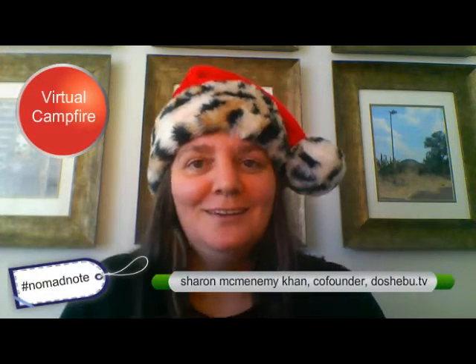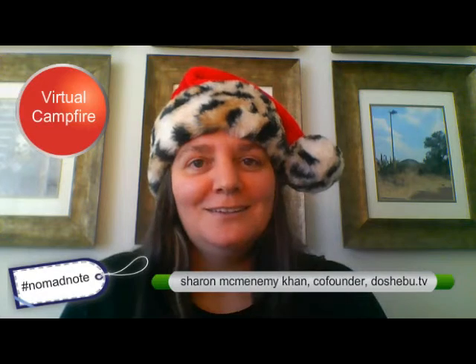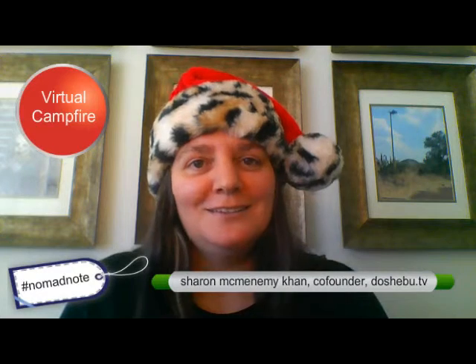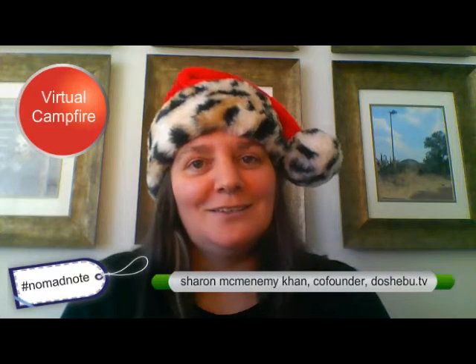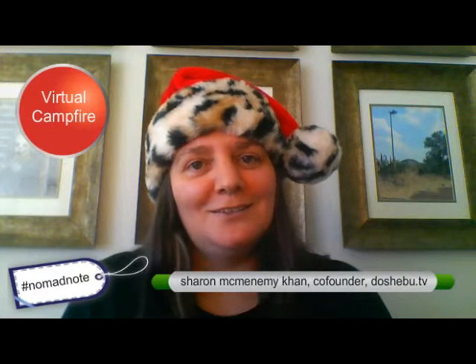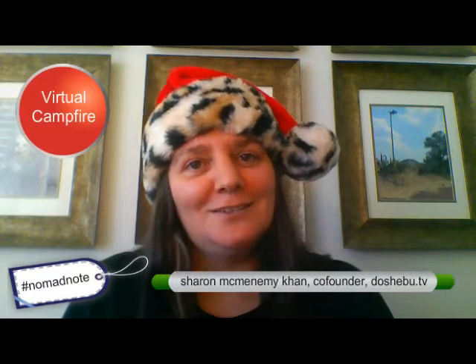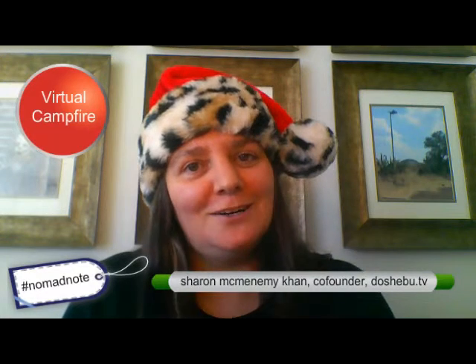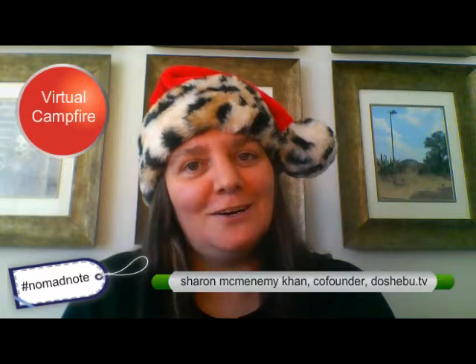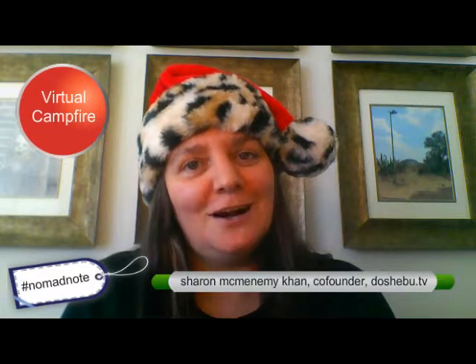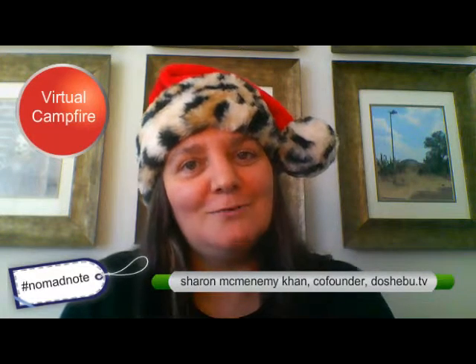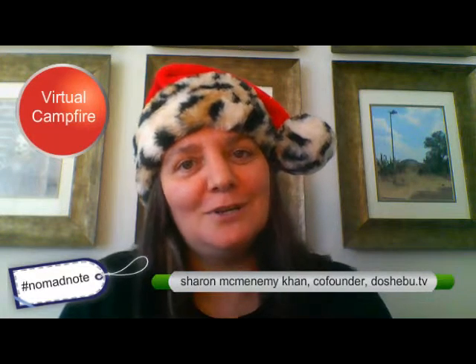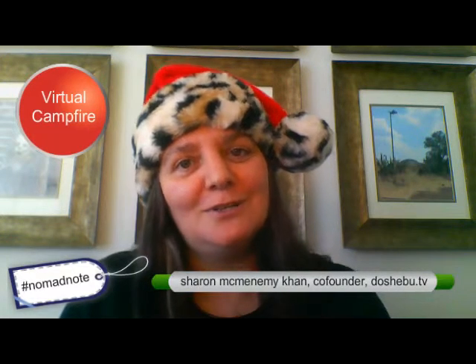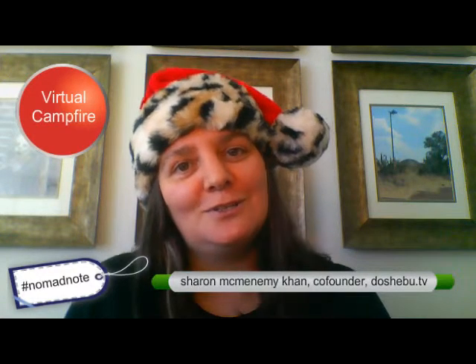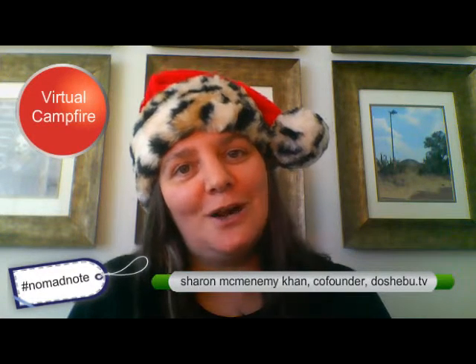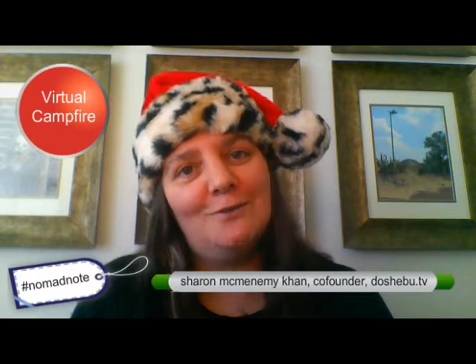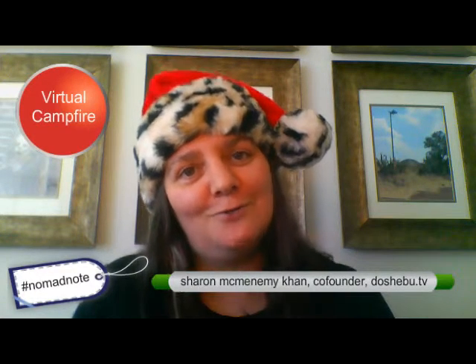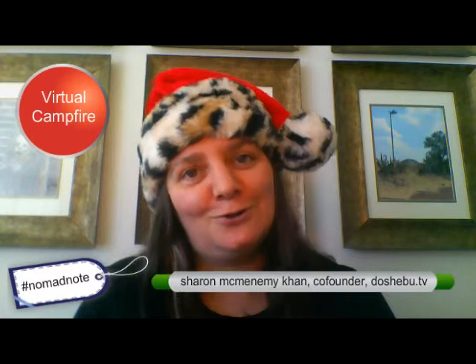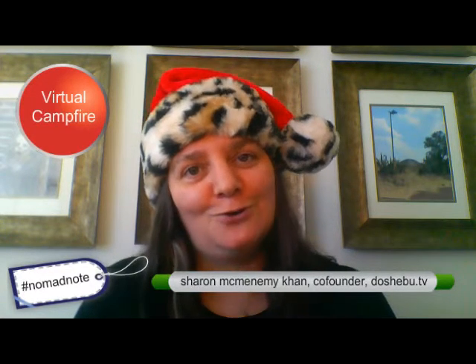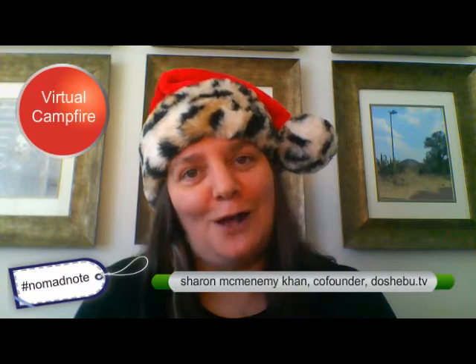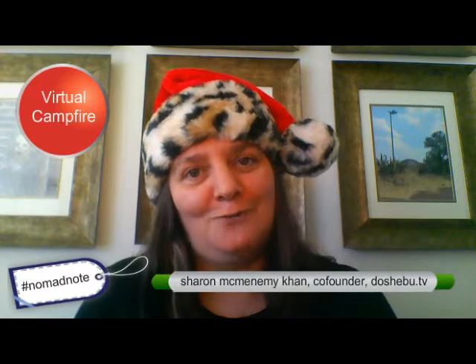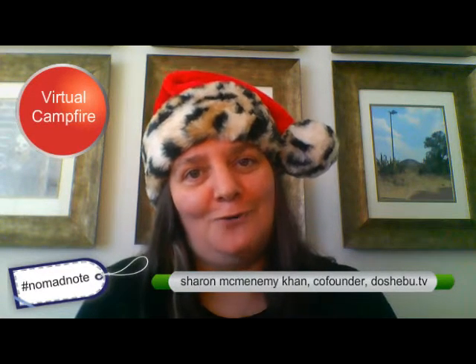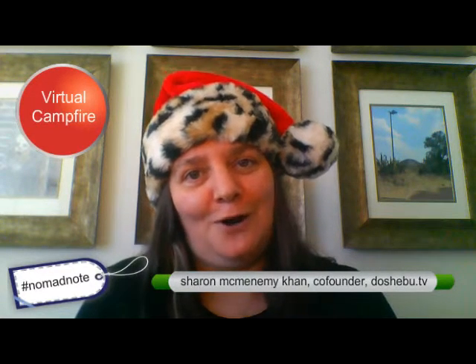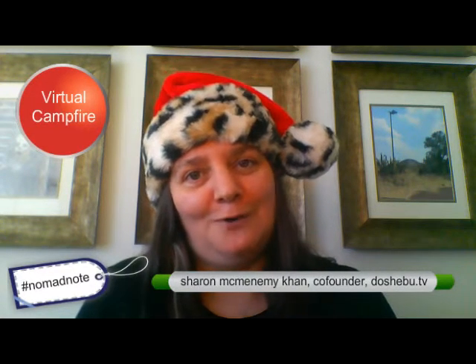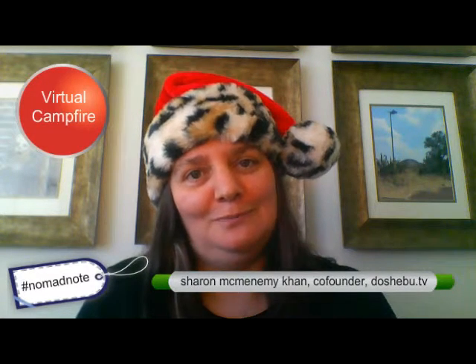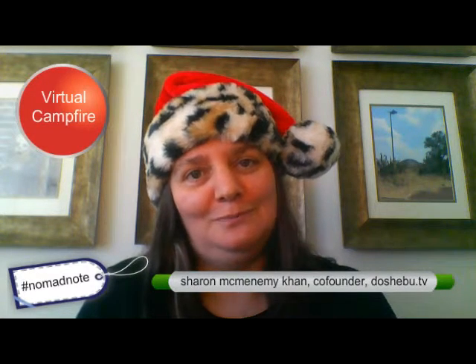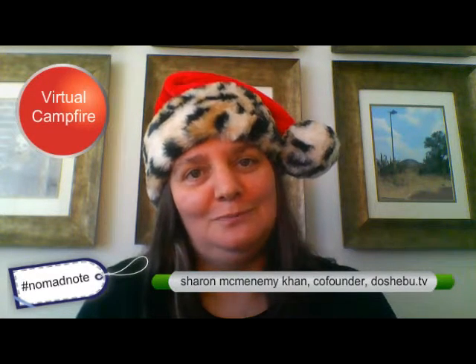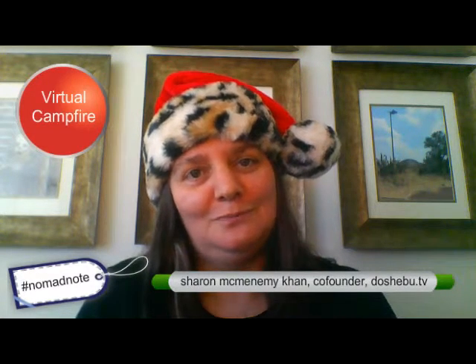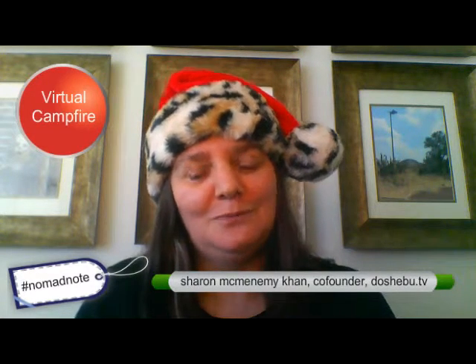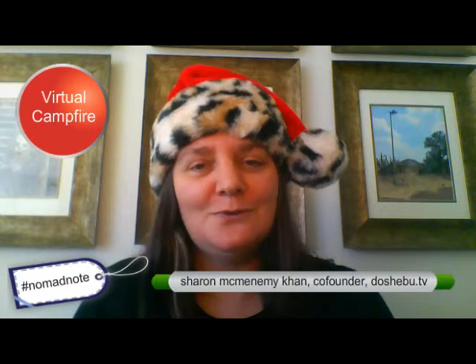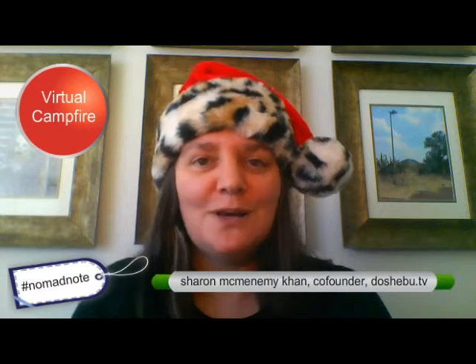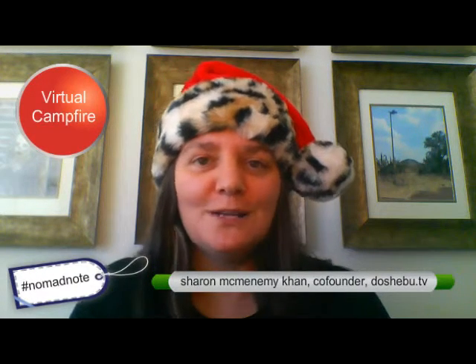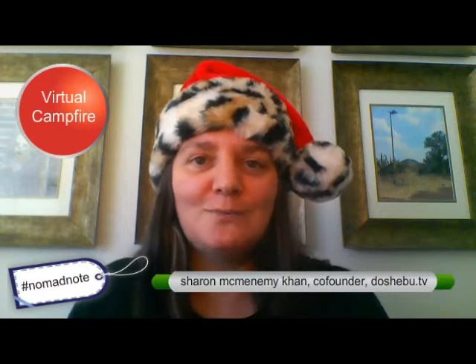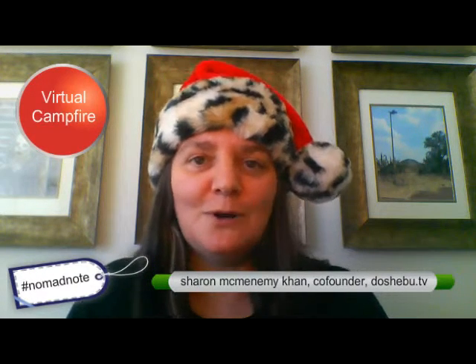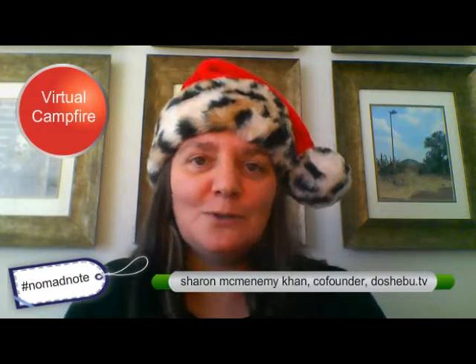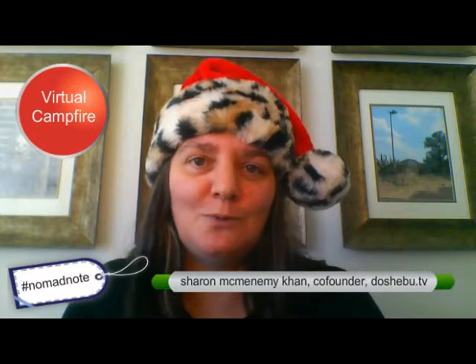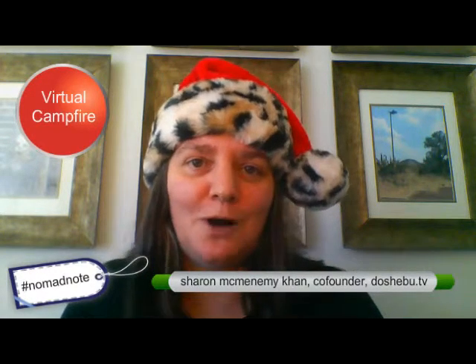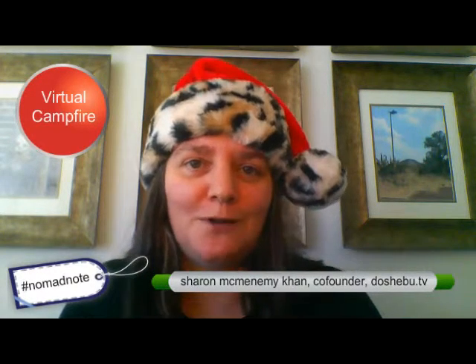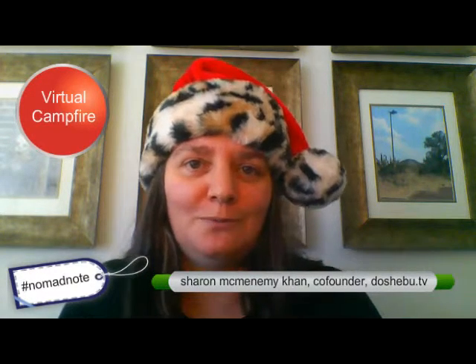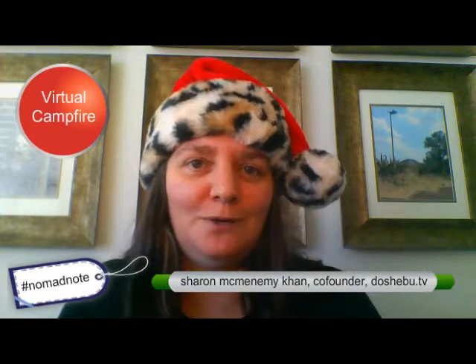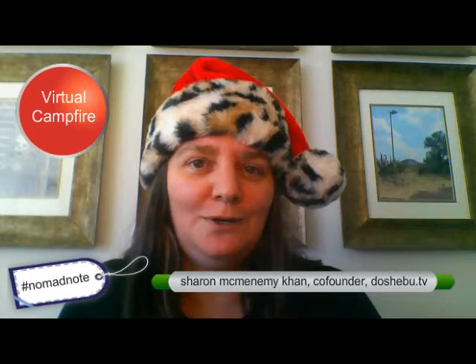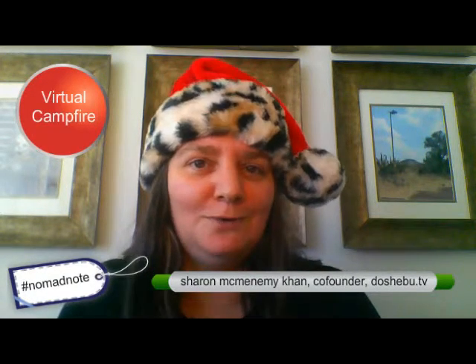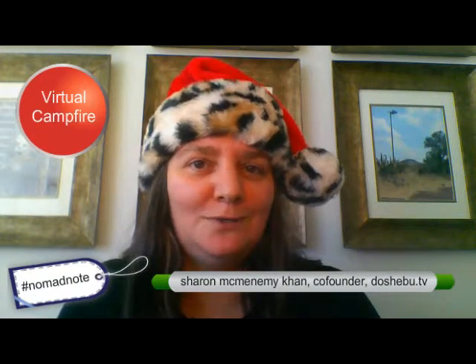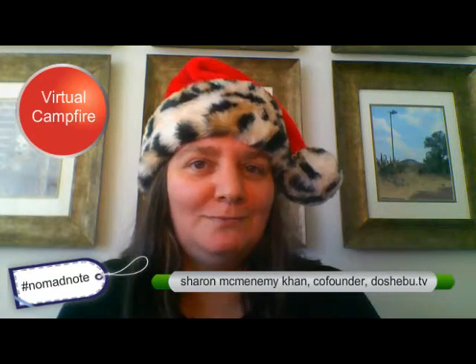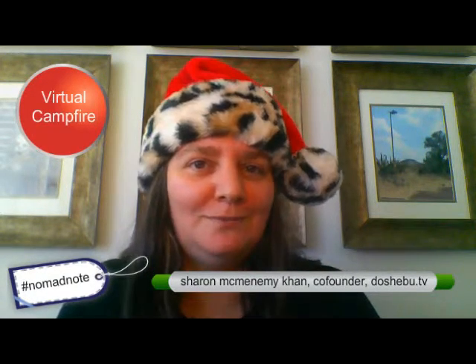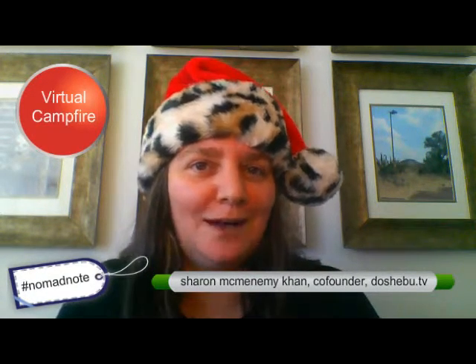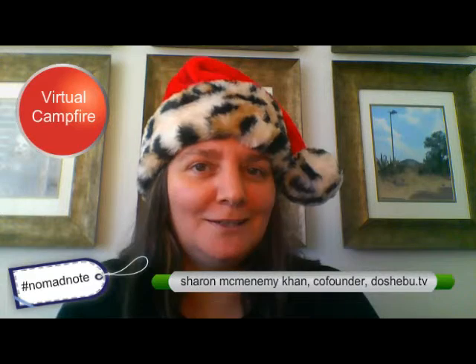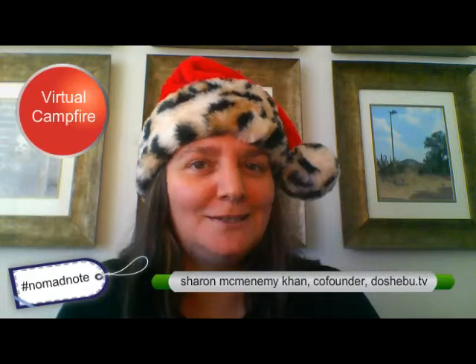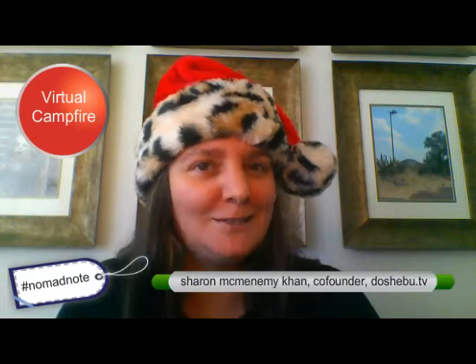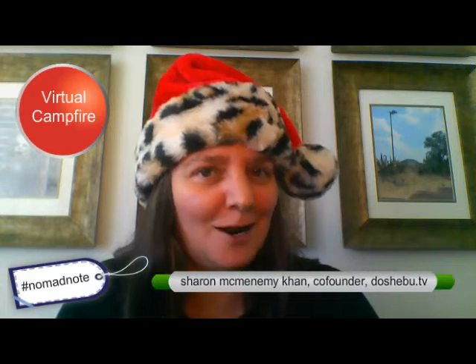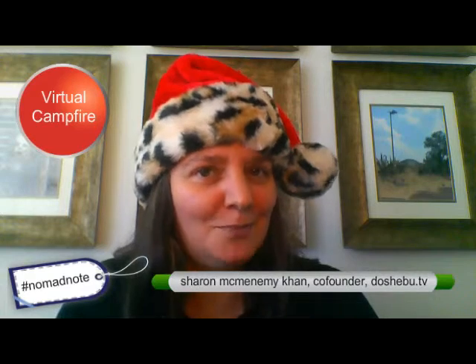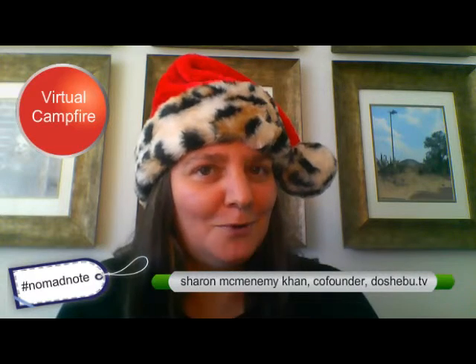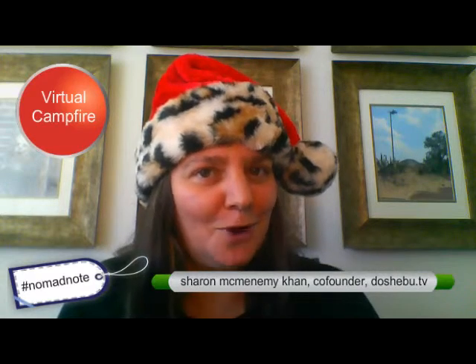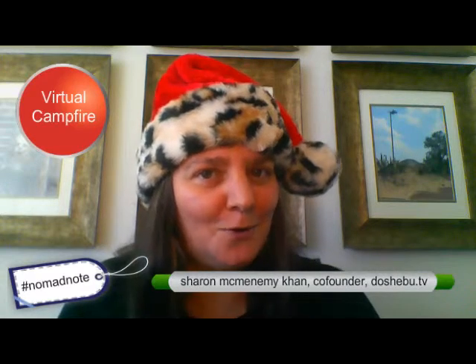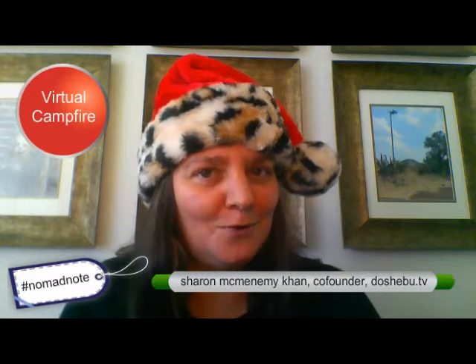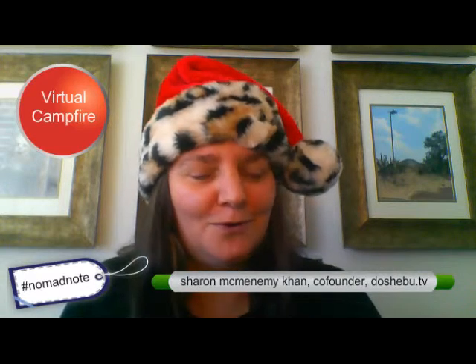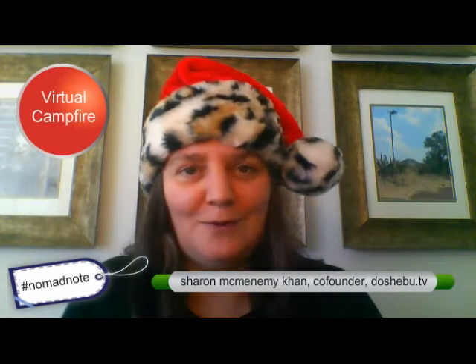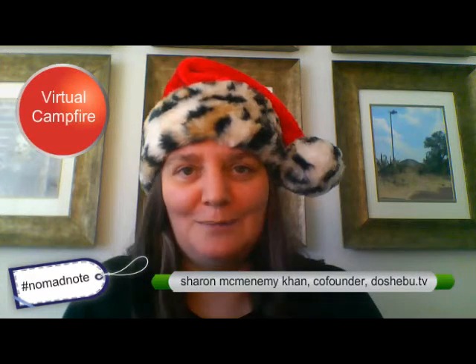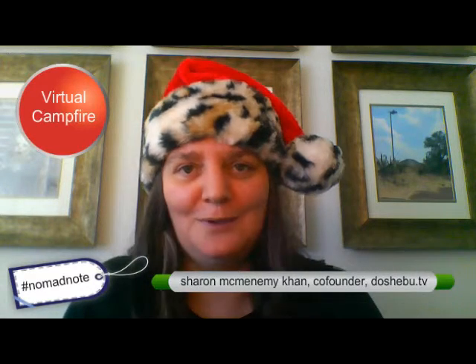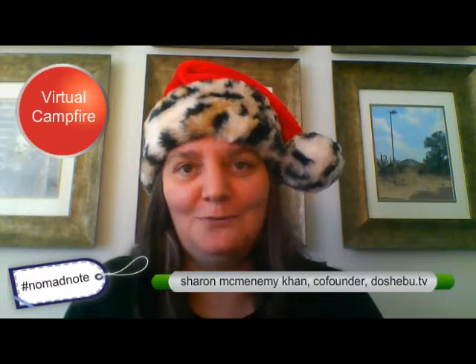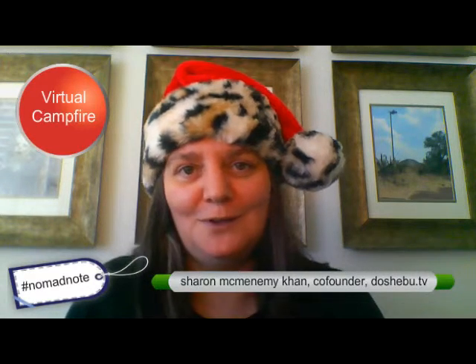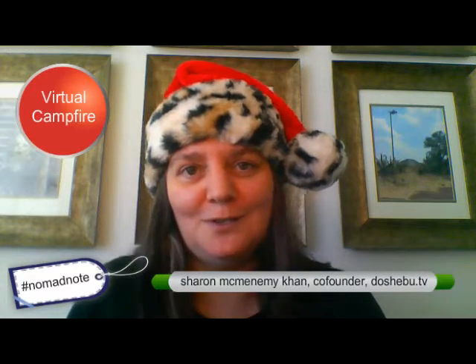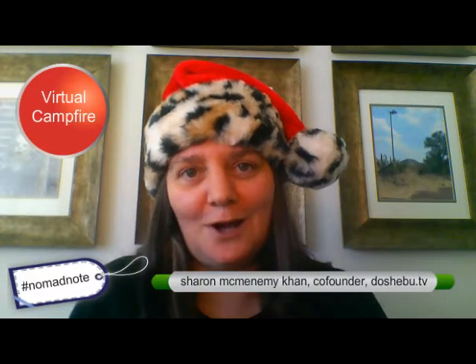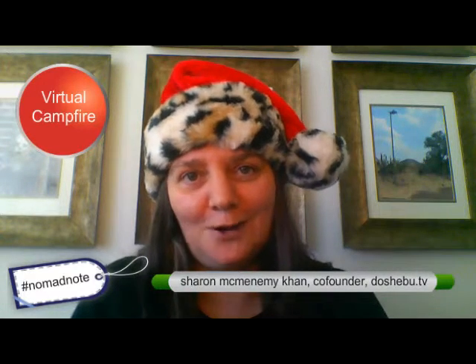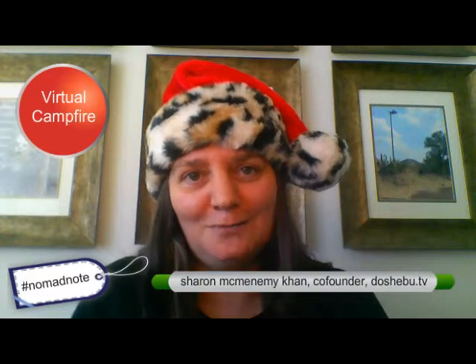So this year I'm going to try a virtual campfire. We have an Xbox One and we use that to Skype a lot with our family and friends at home.